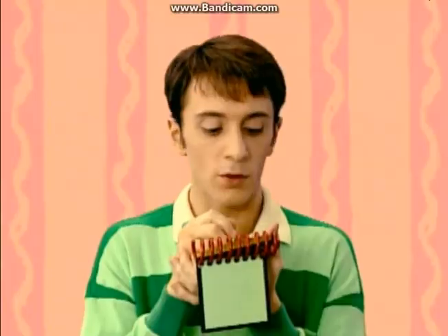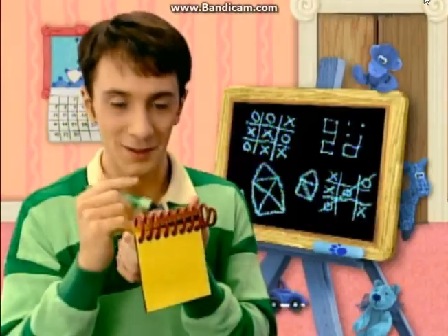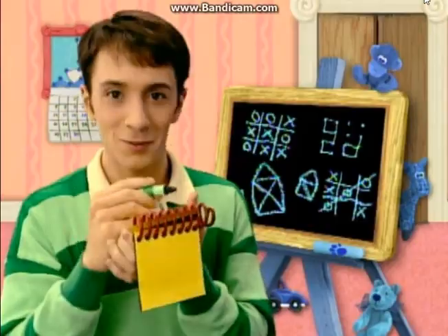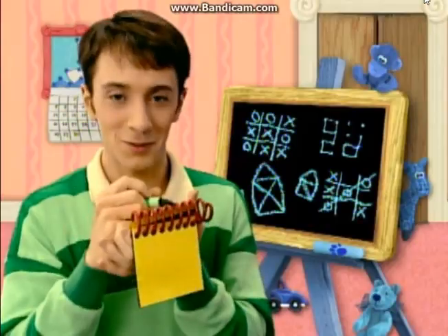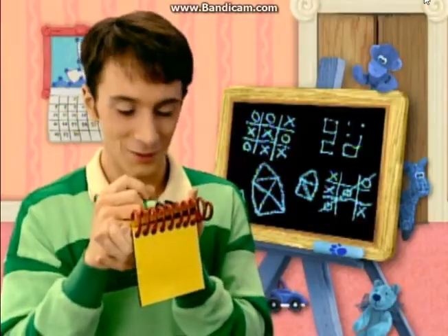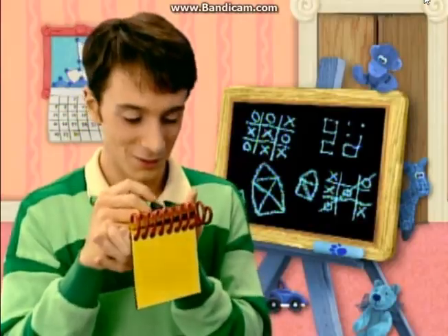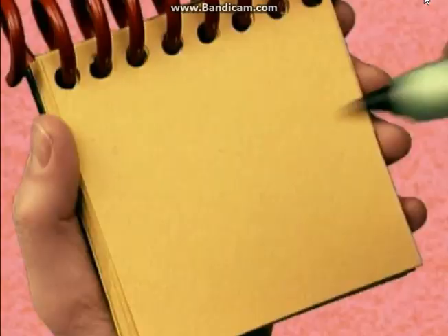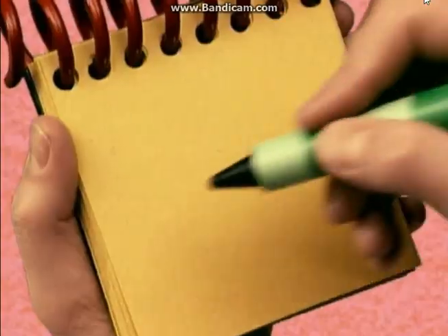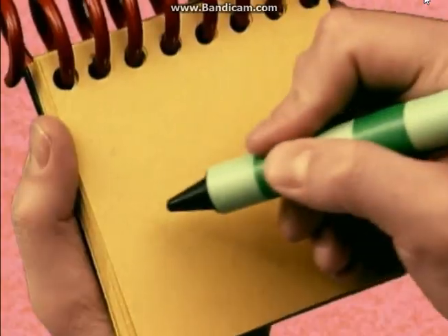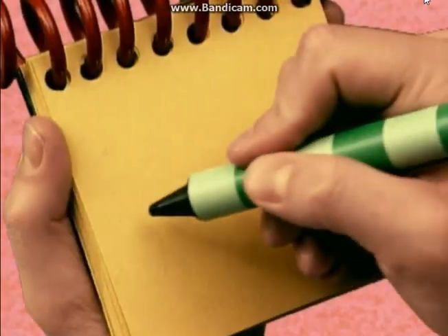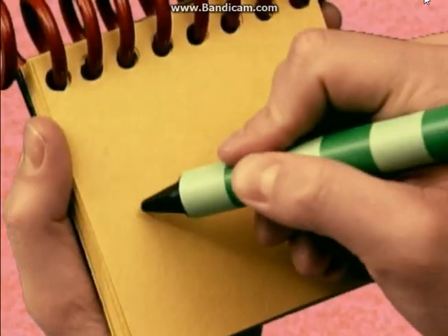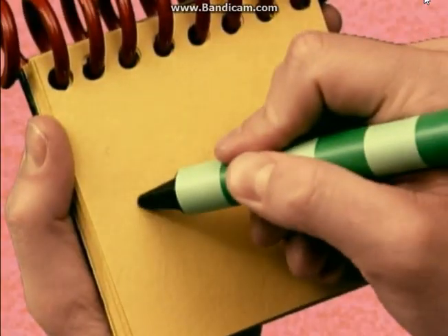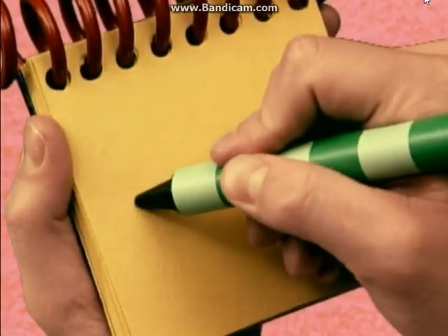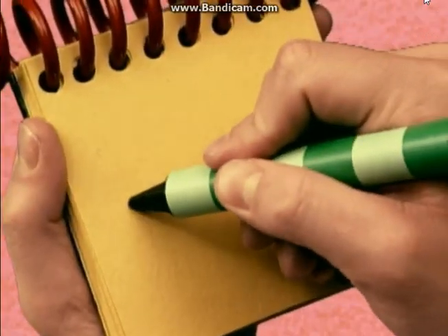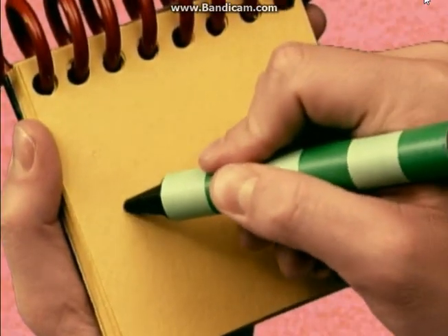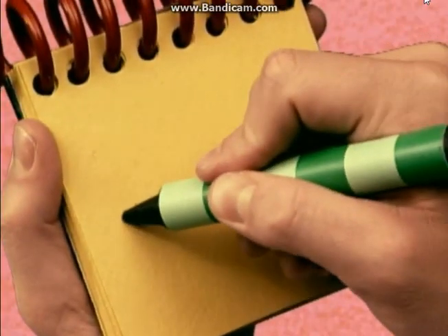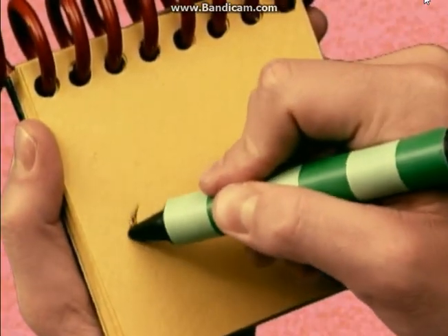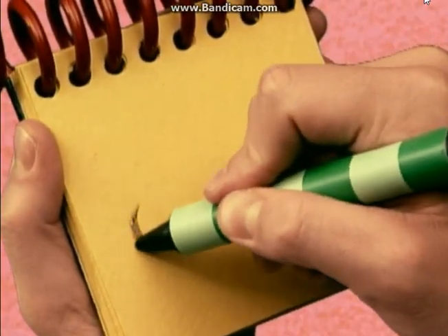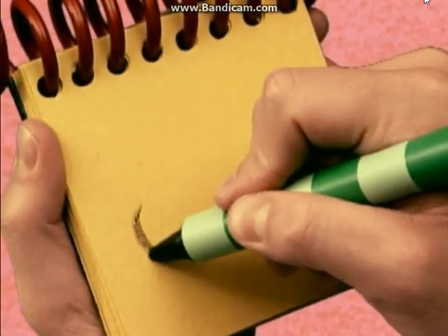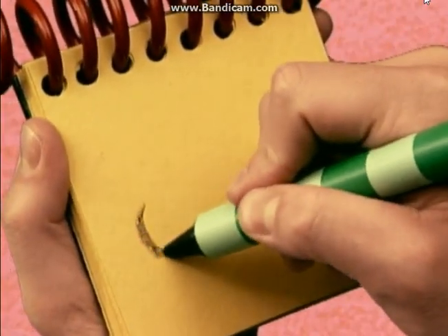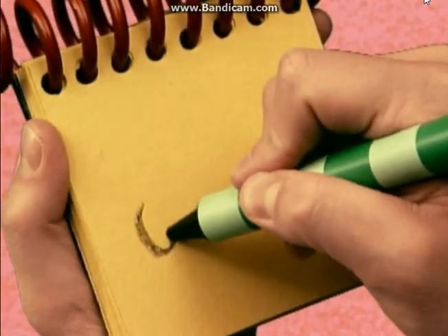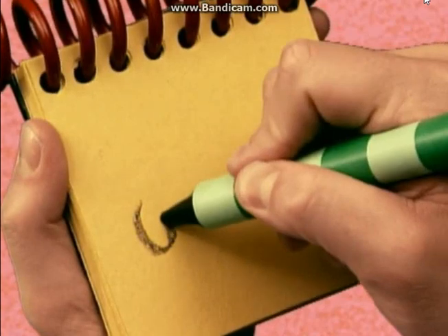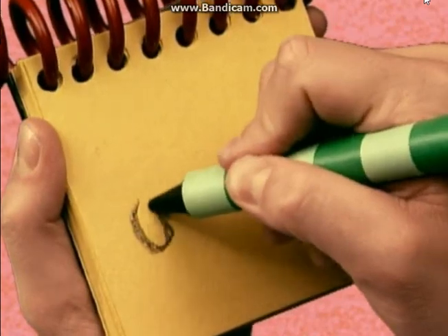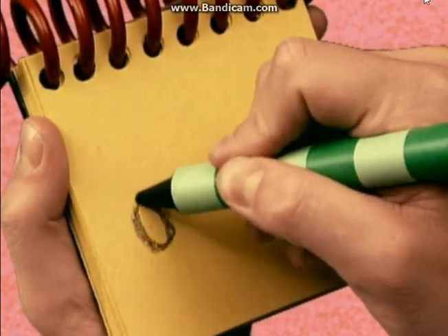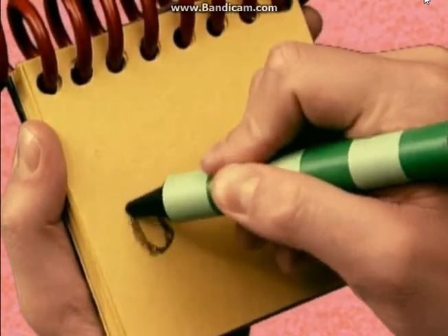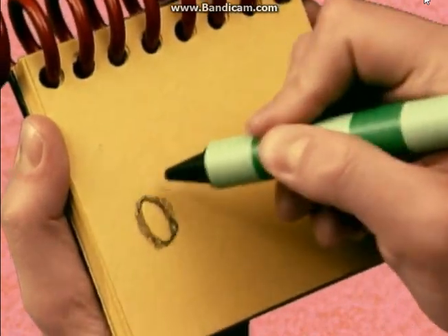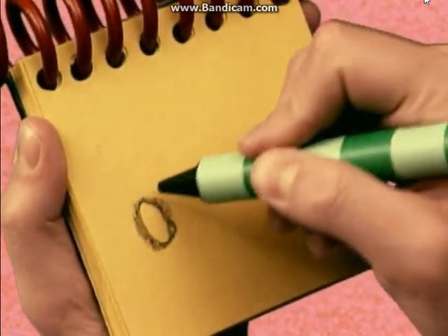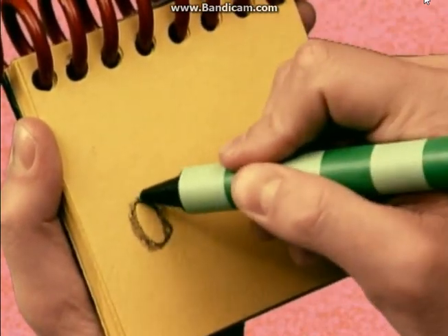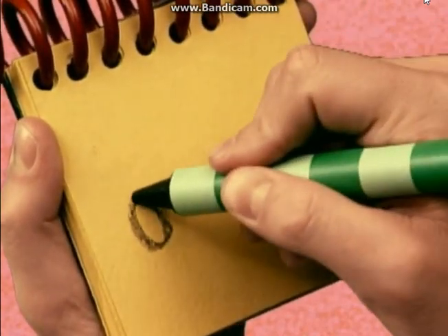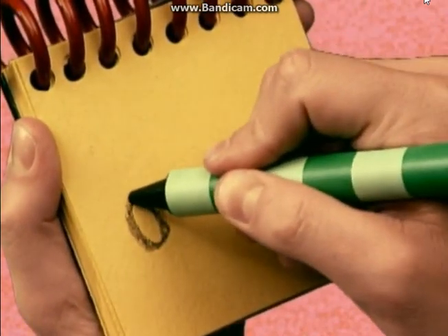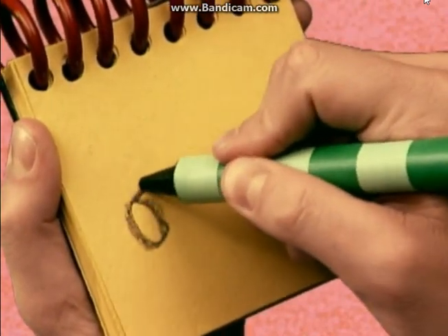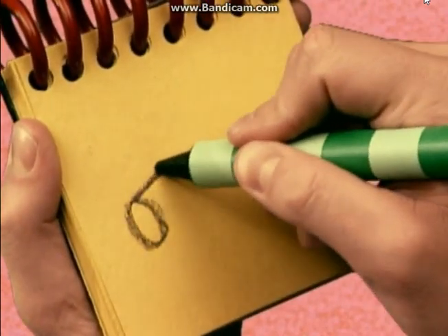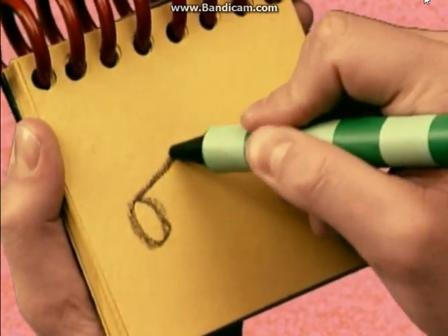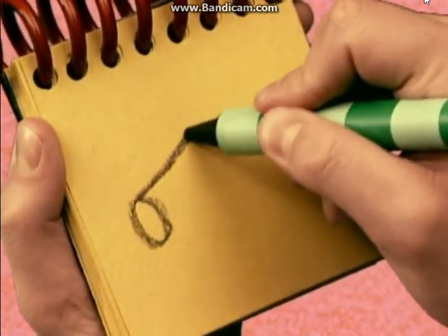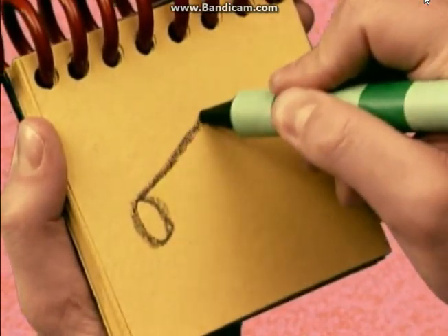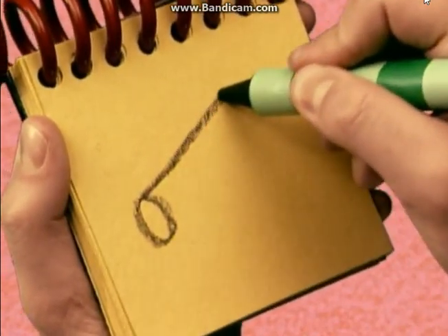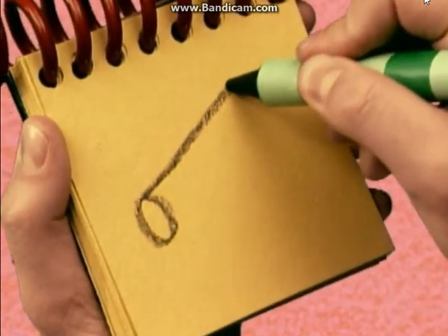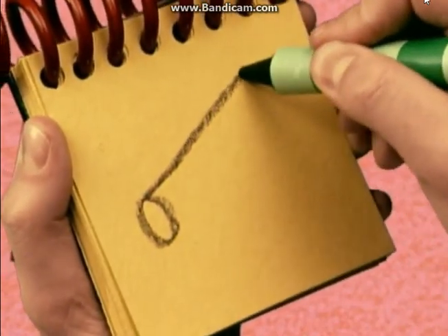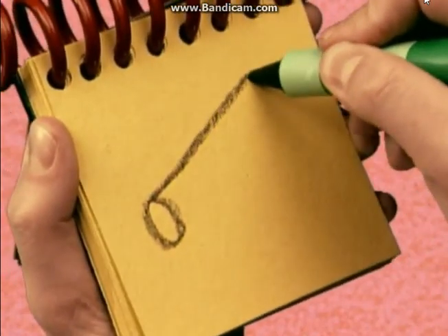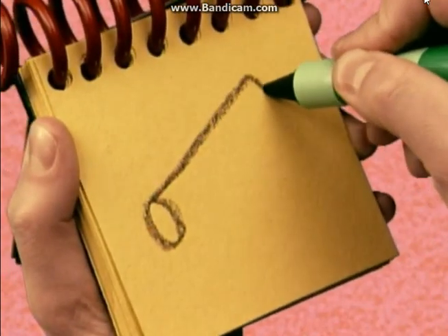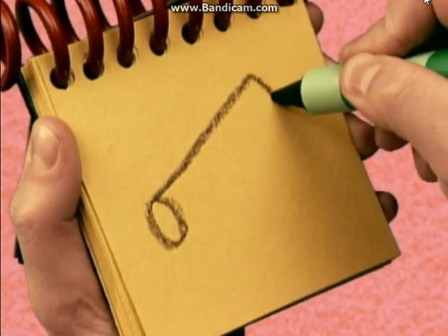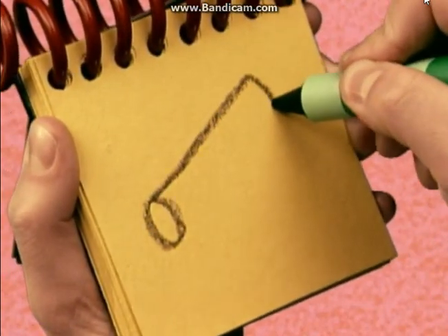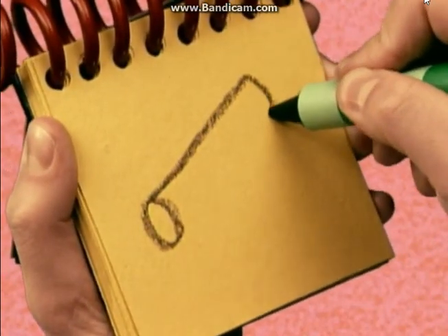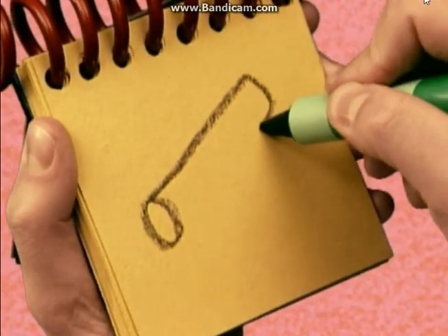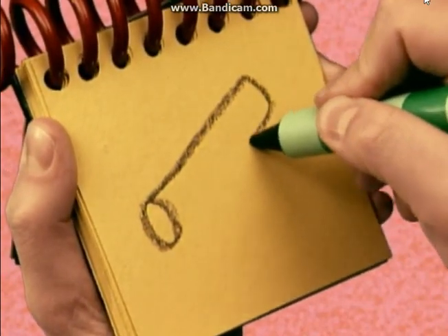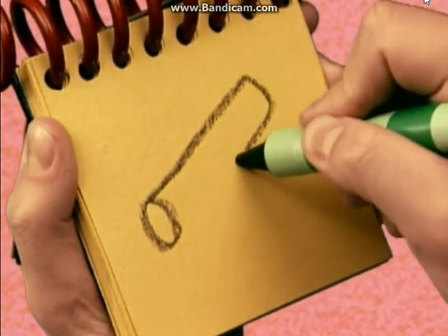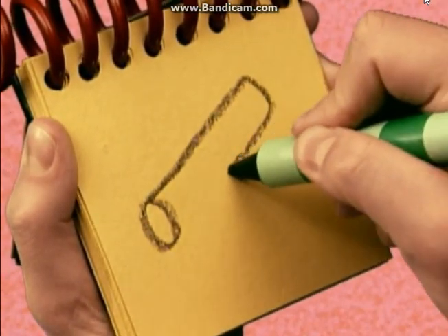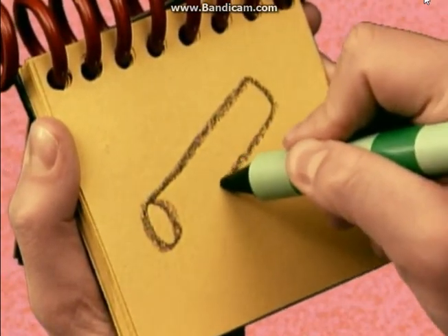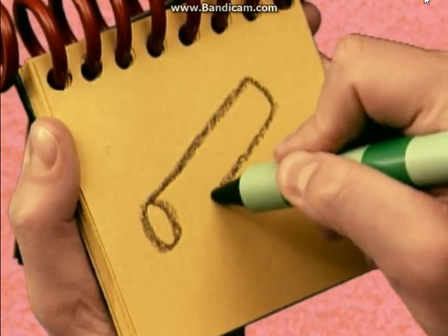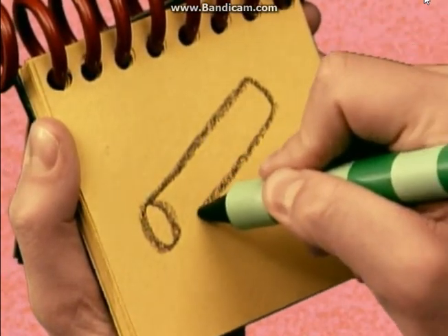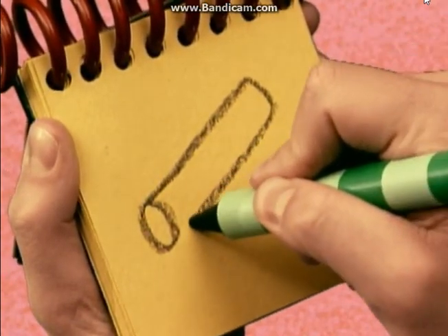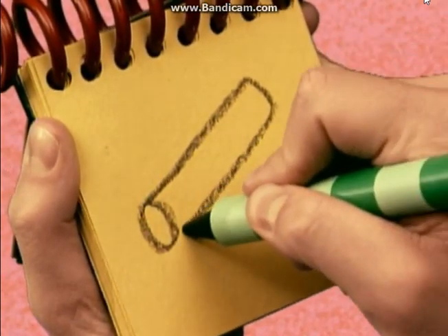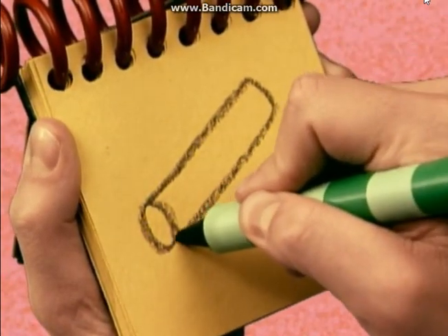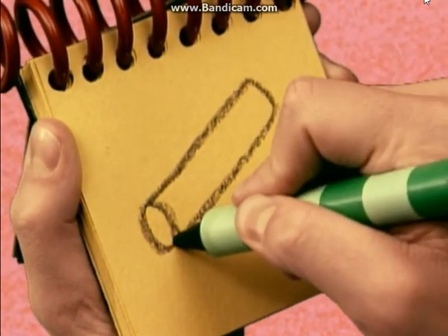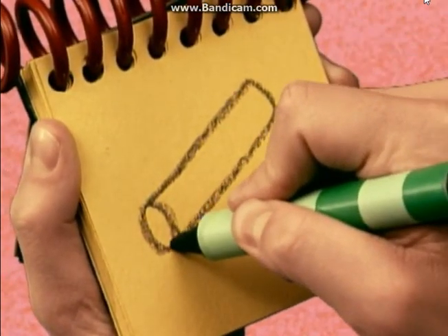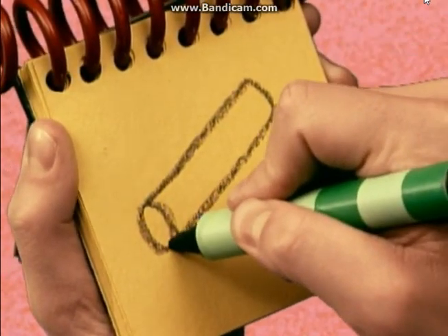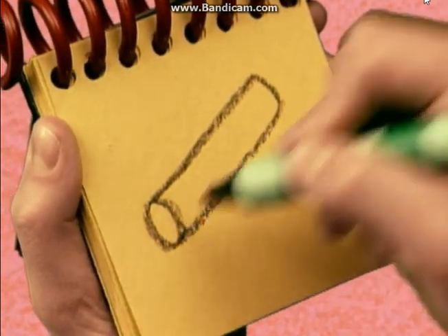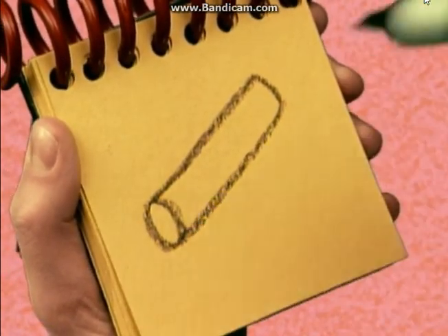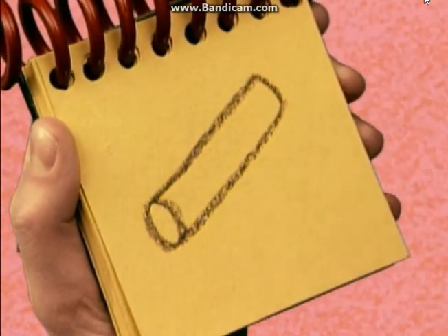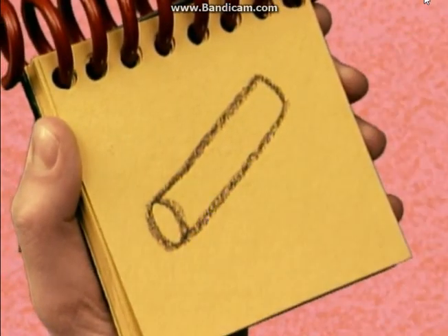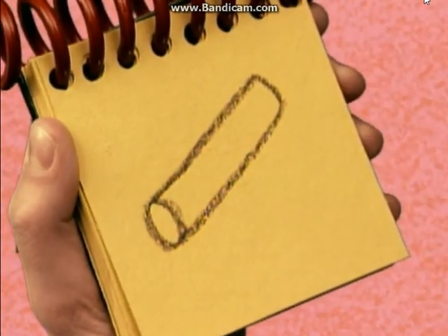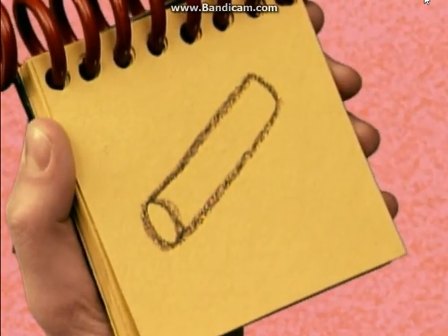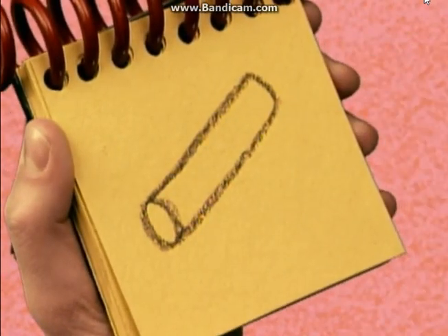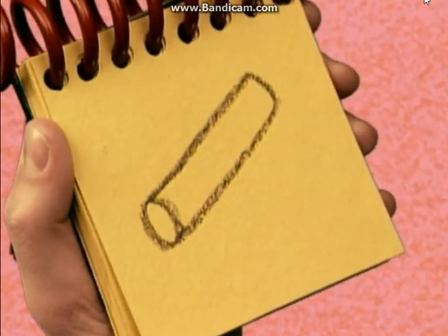We draw a circle here, and a long line that loops around like this, and we have chalk.